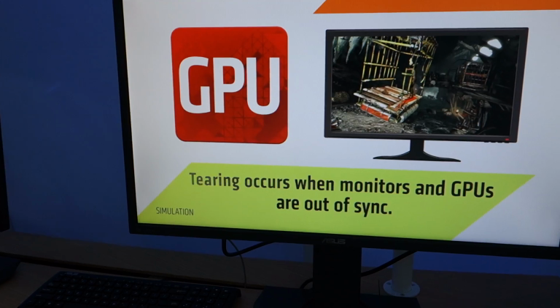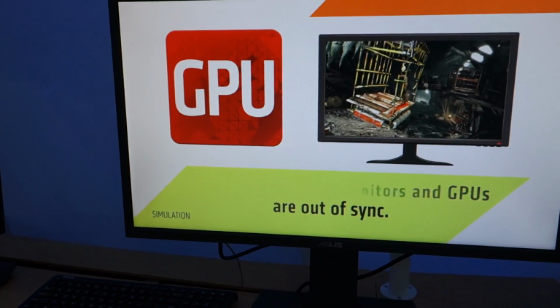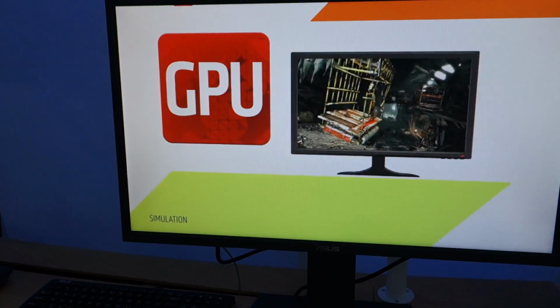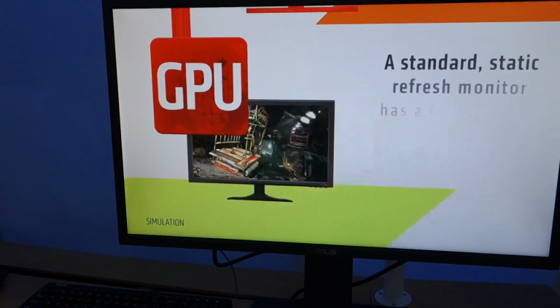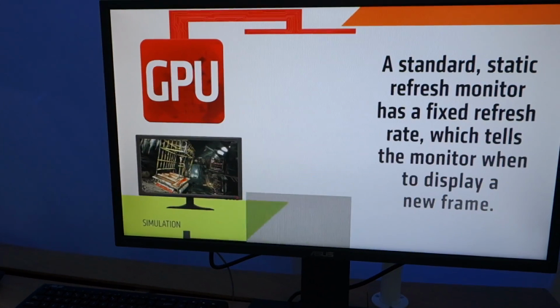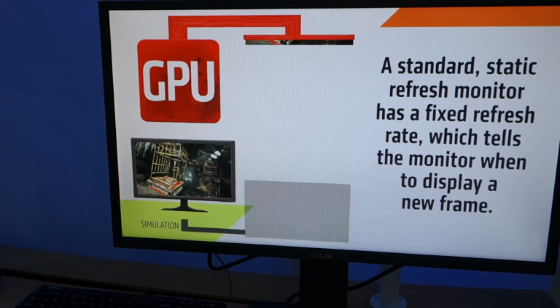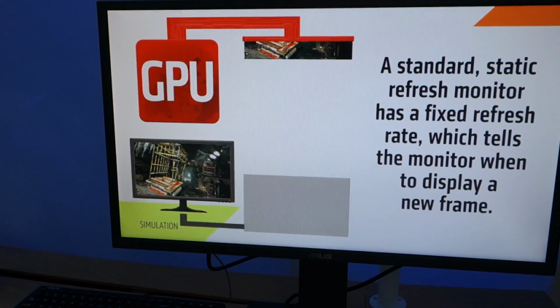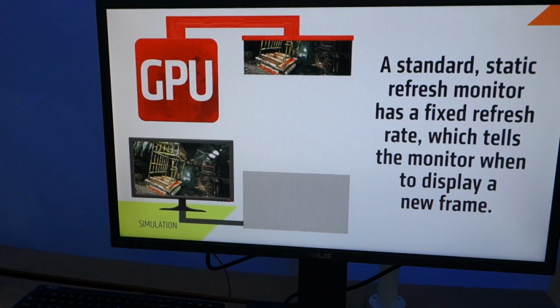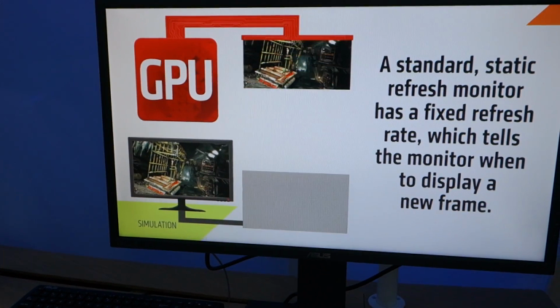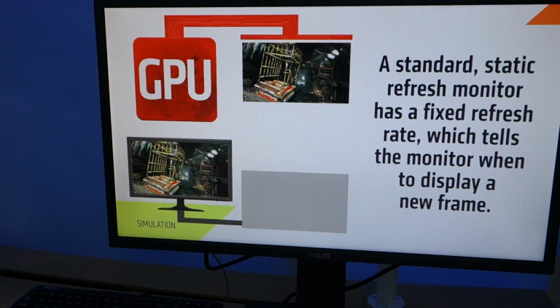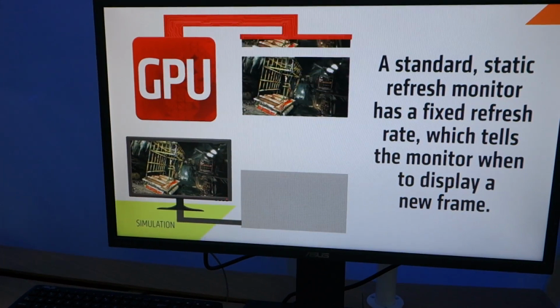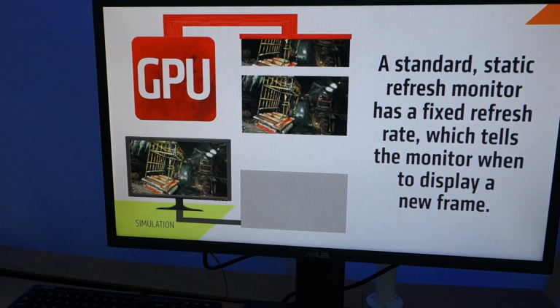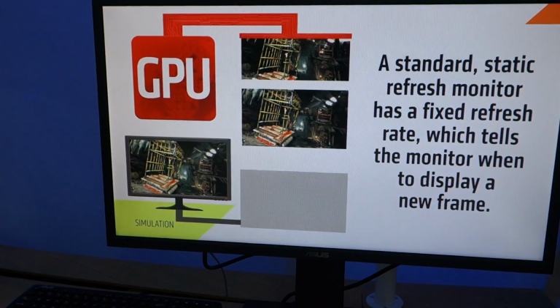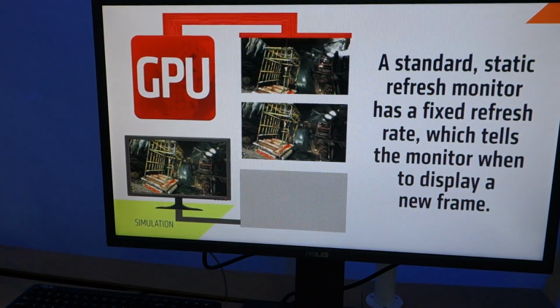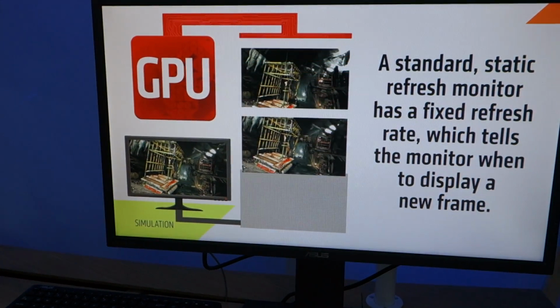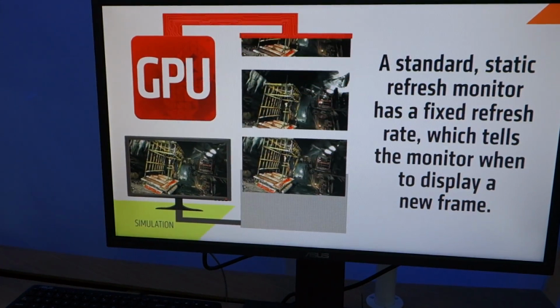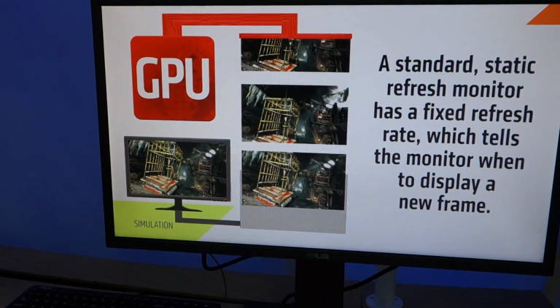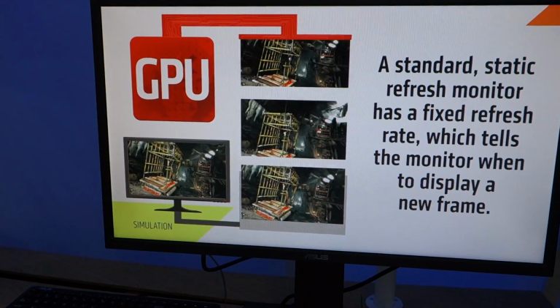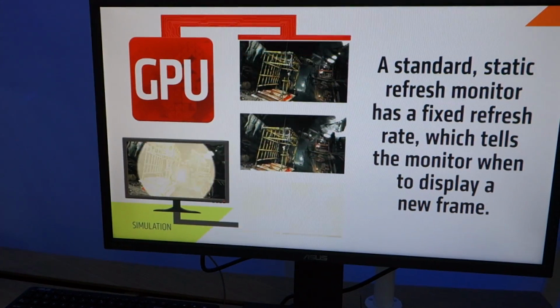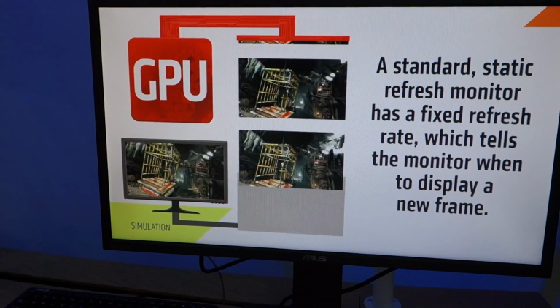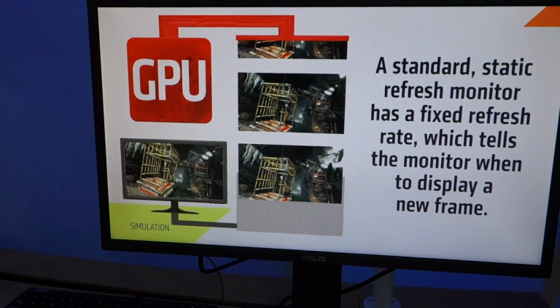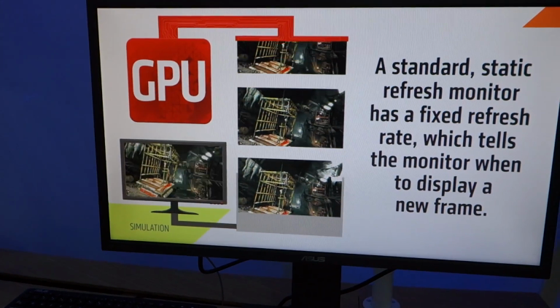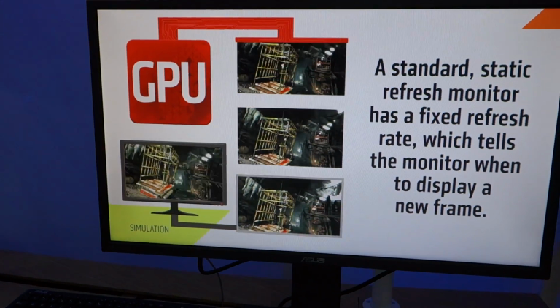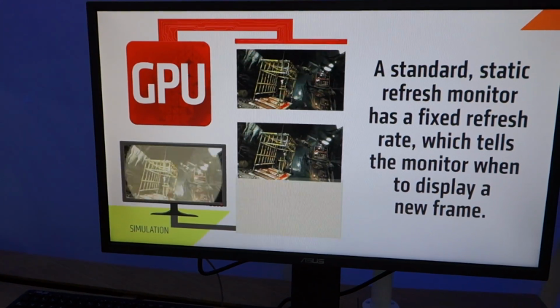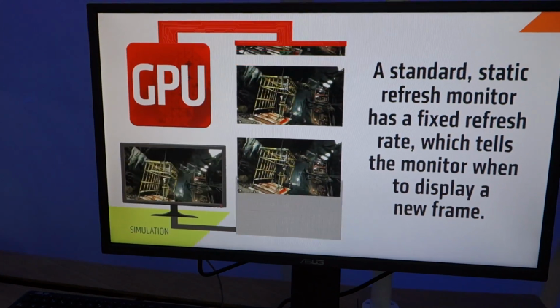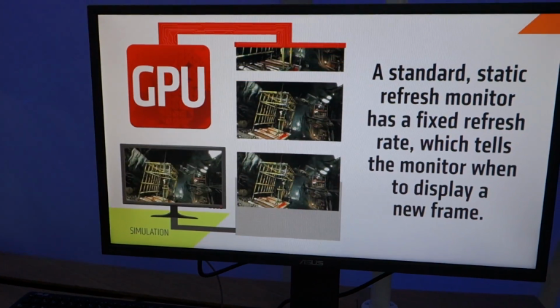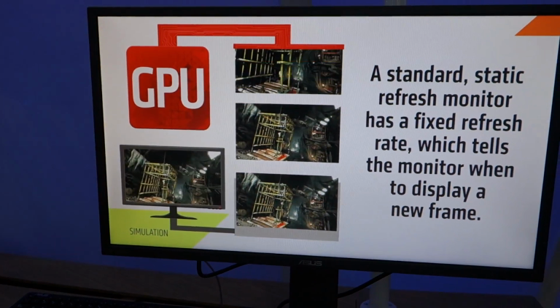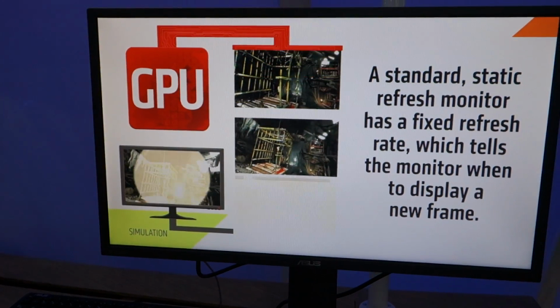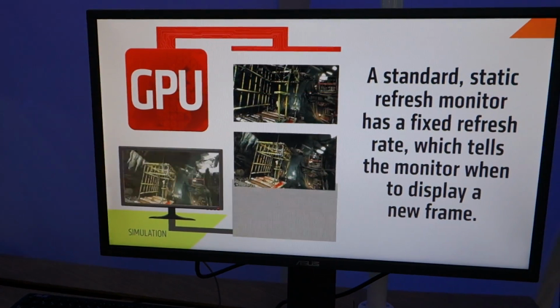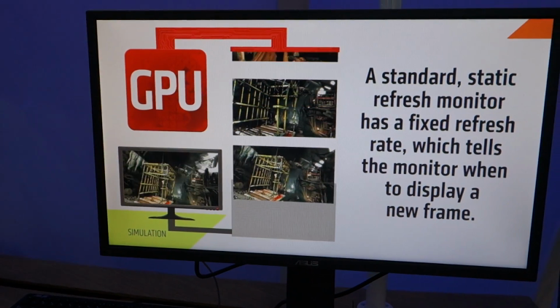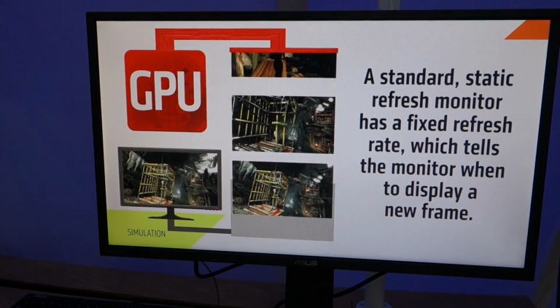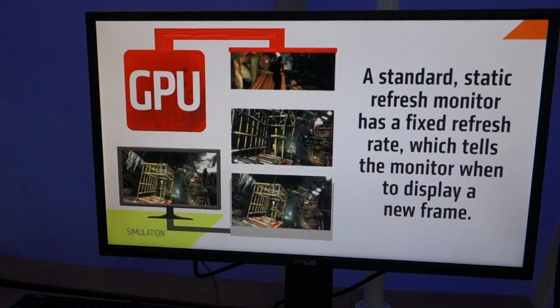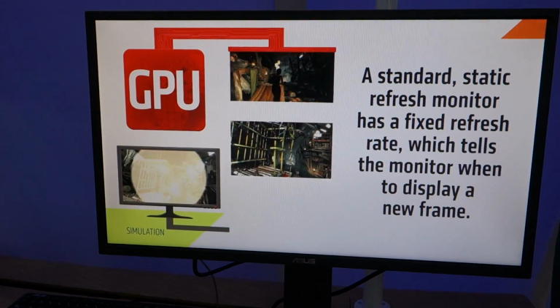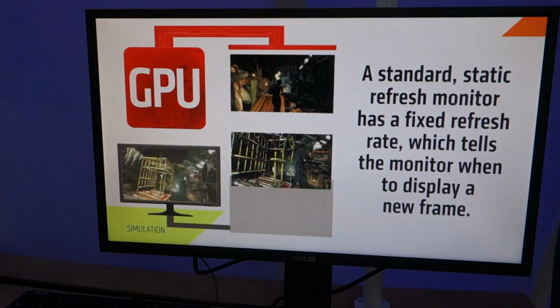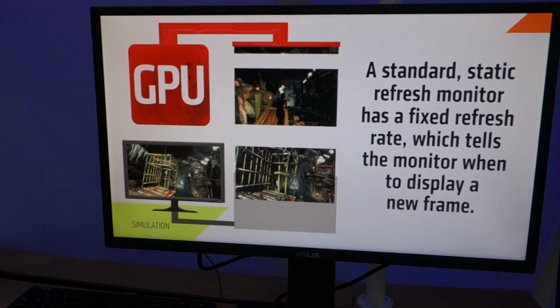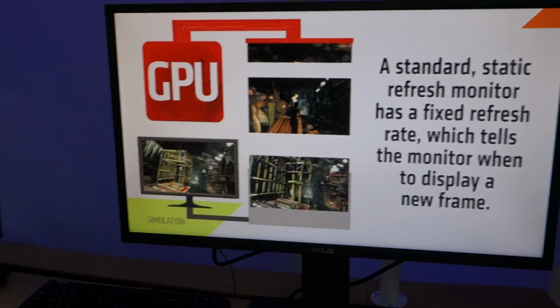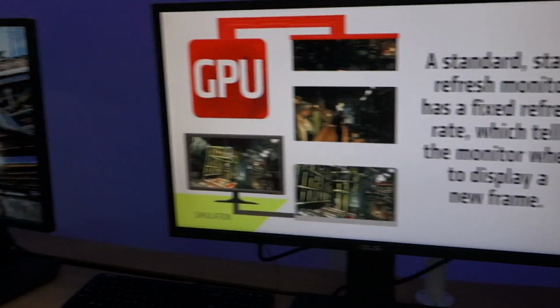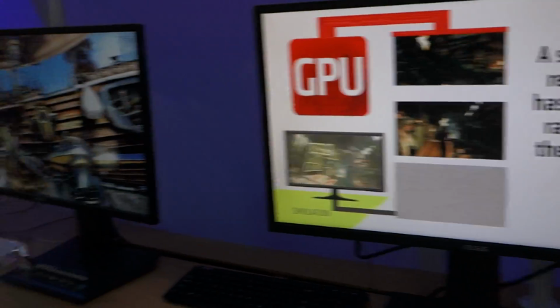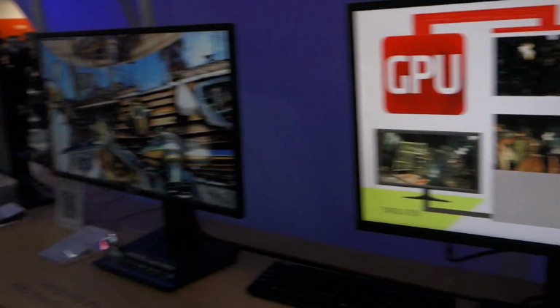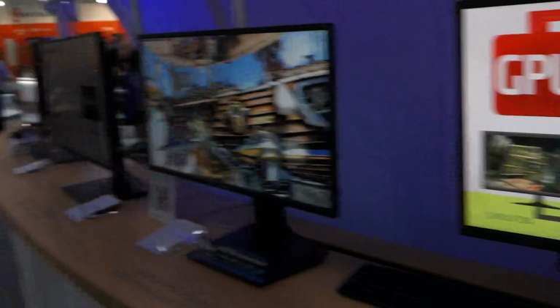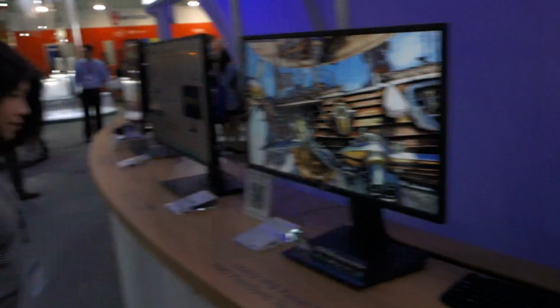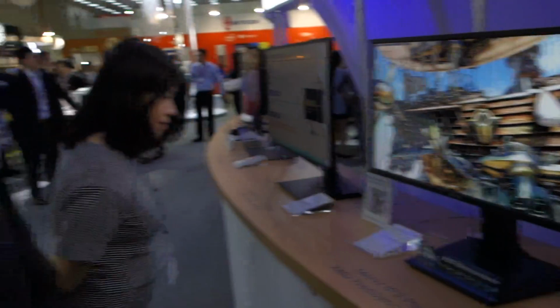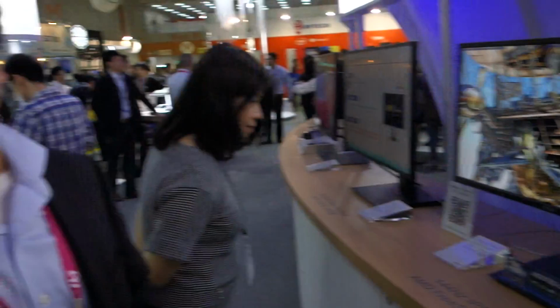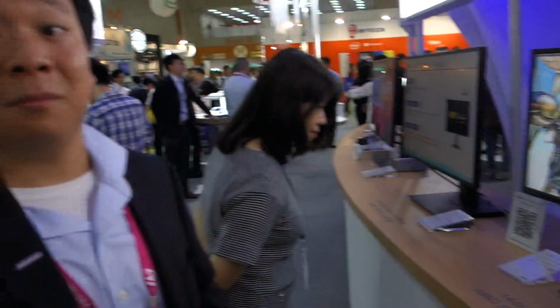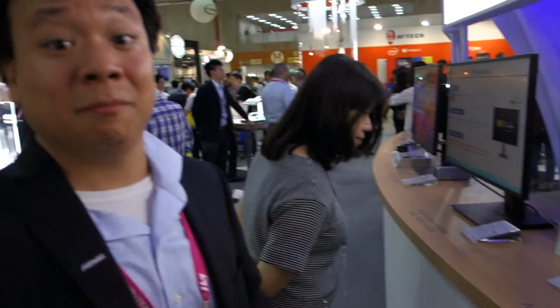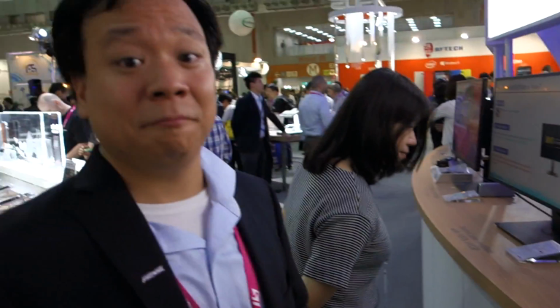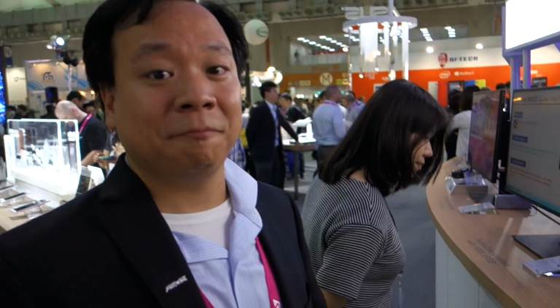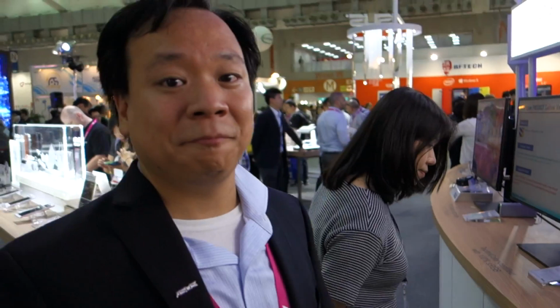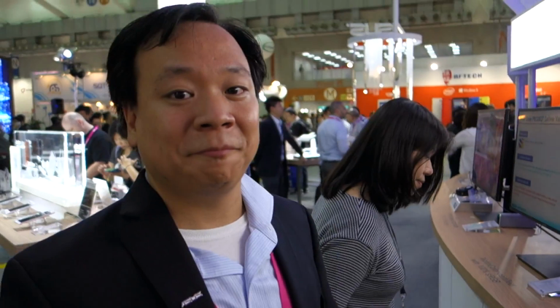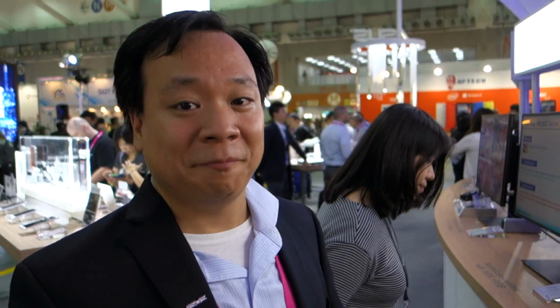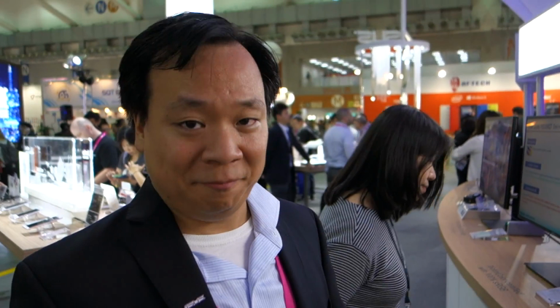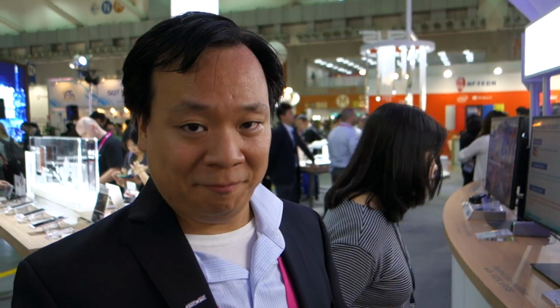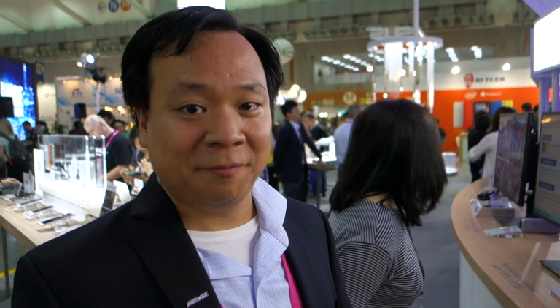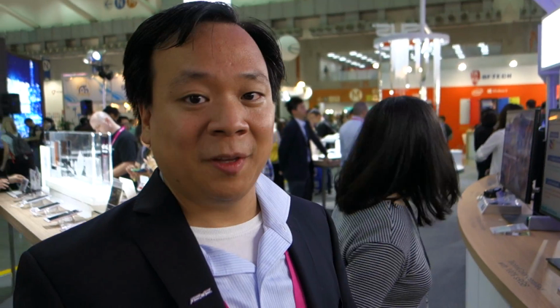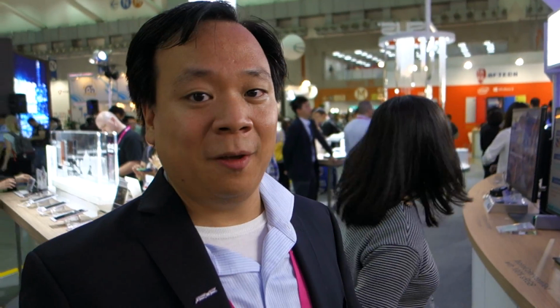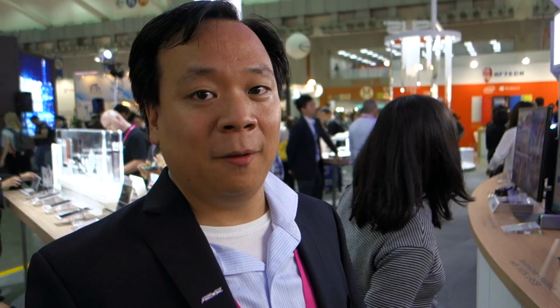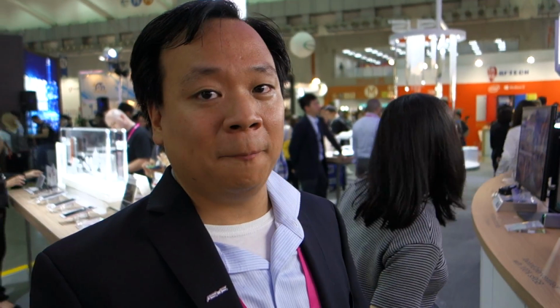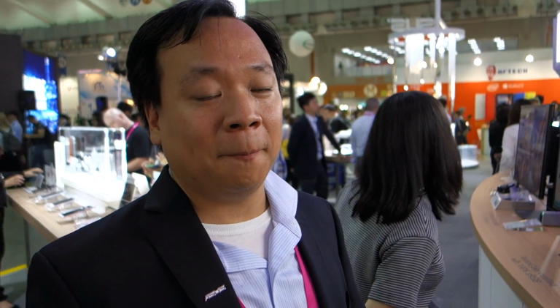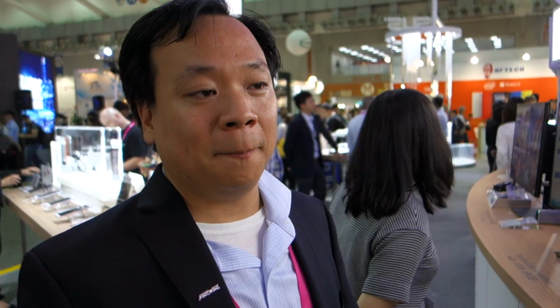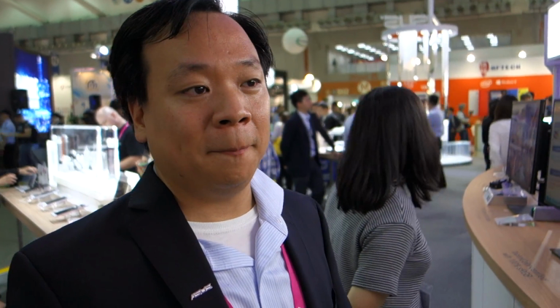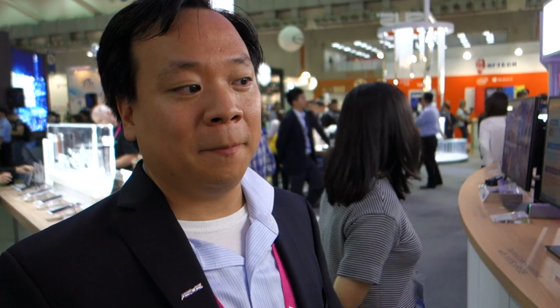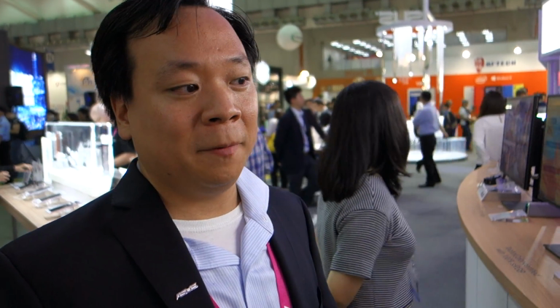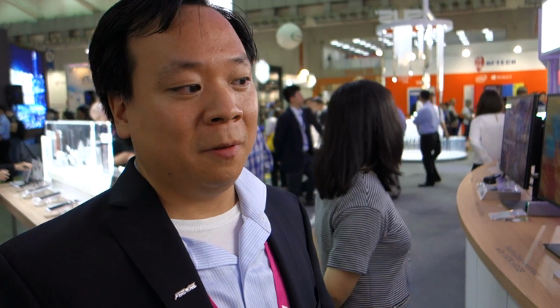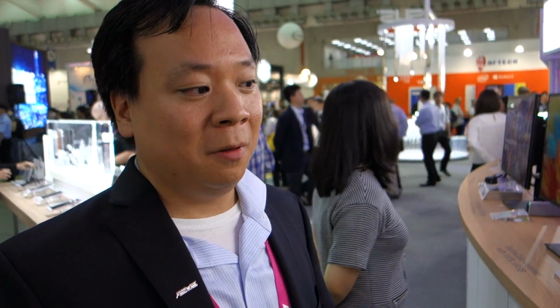Jimmy Deng from Maximum PC here at Computex 2015. I'm here at Asus's booth speaking with Dennis. Dennis, can you tell us what we're looking at here?